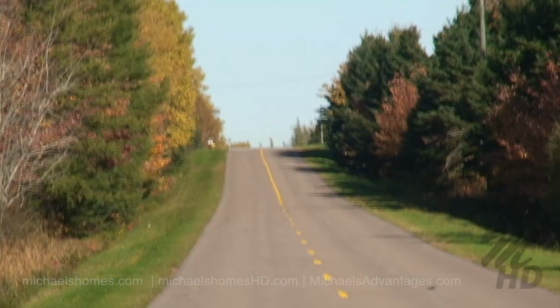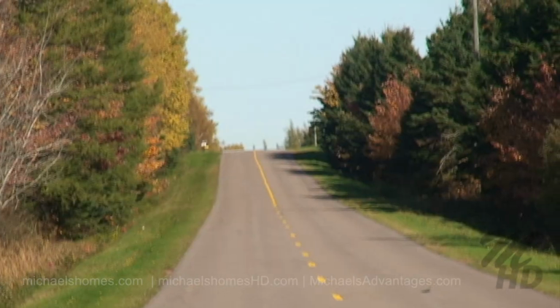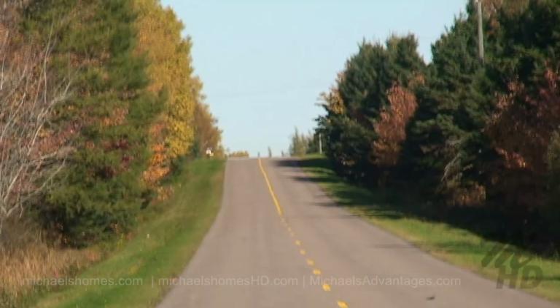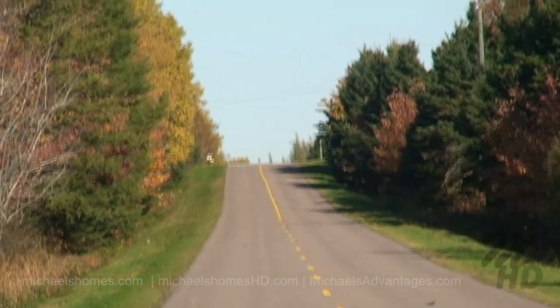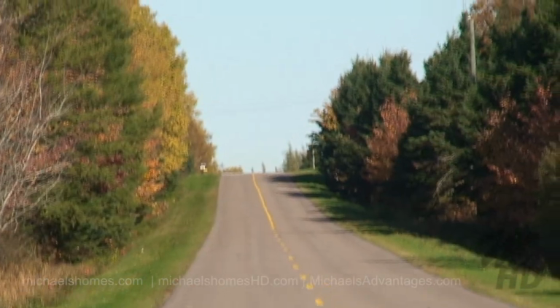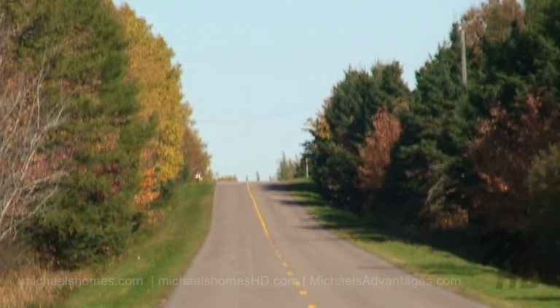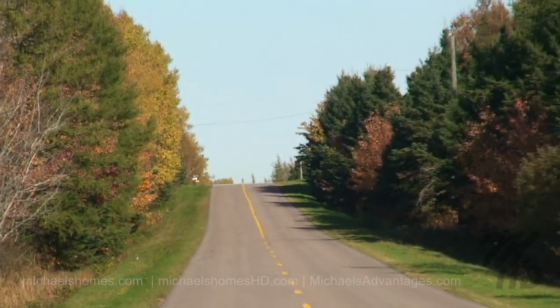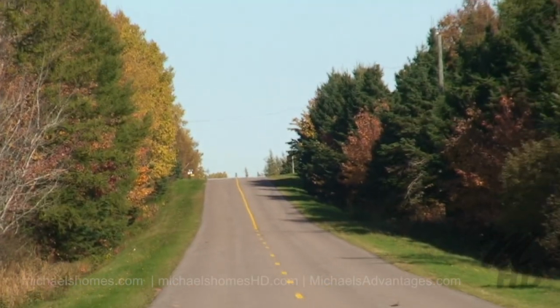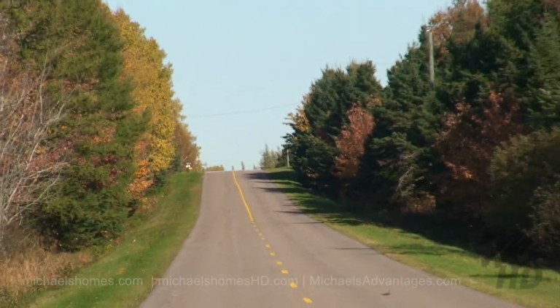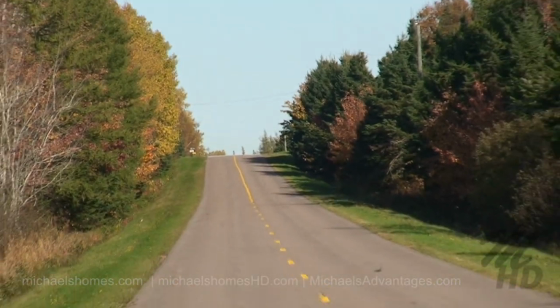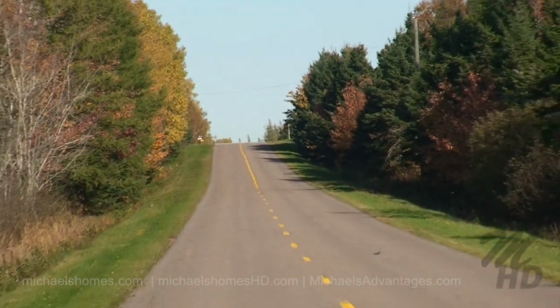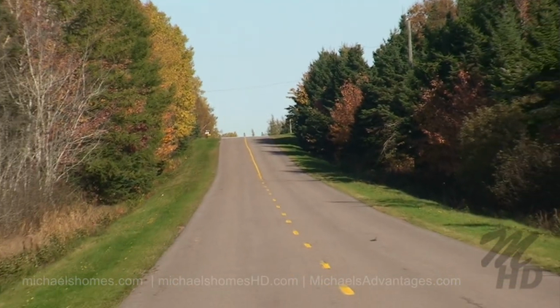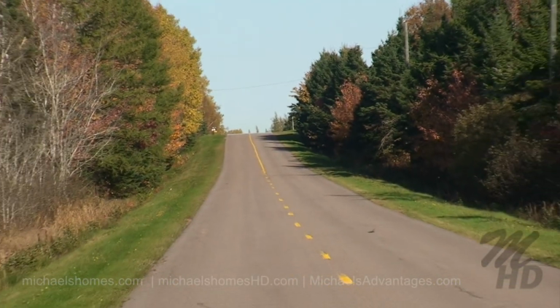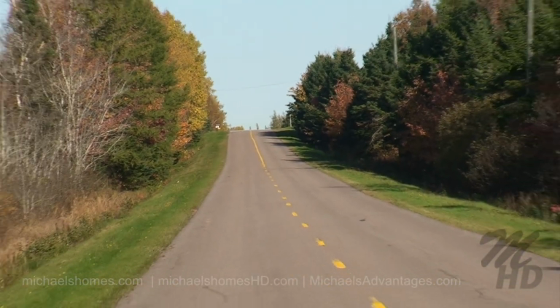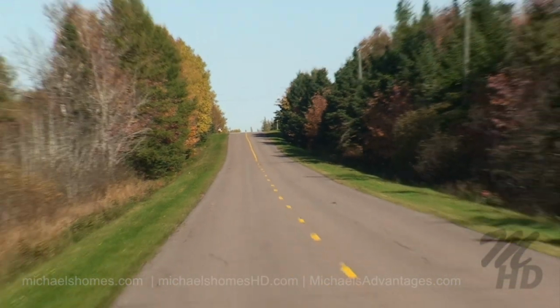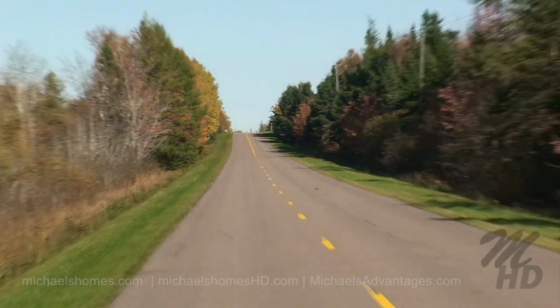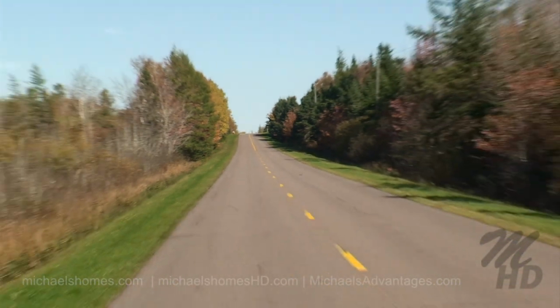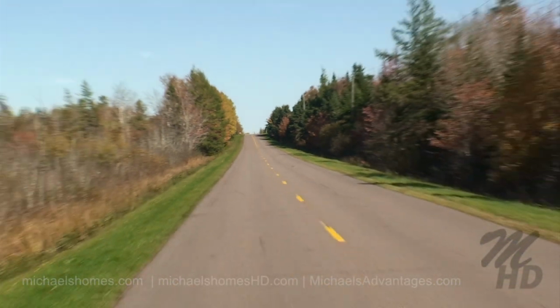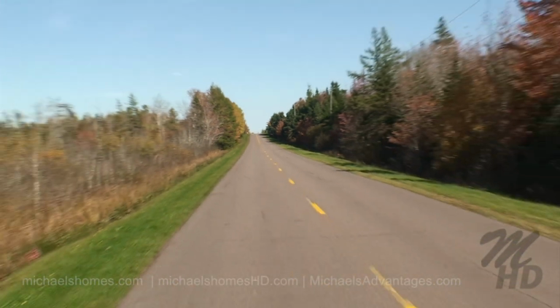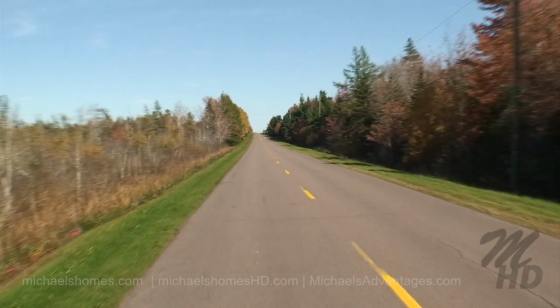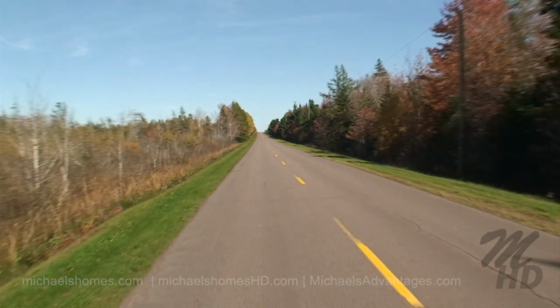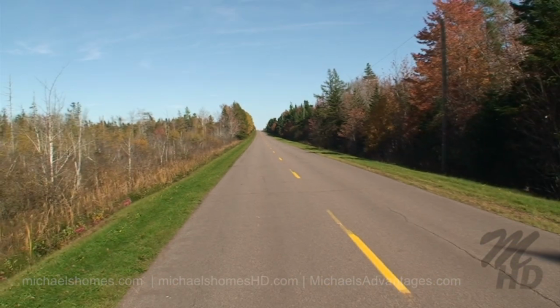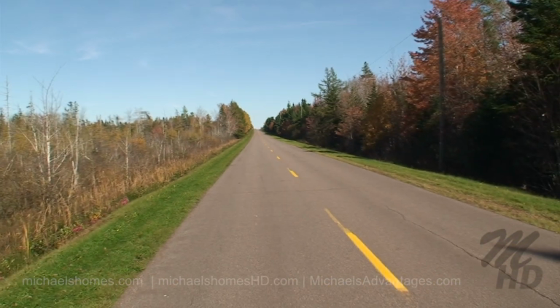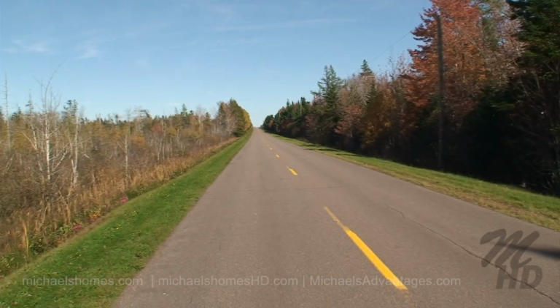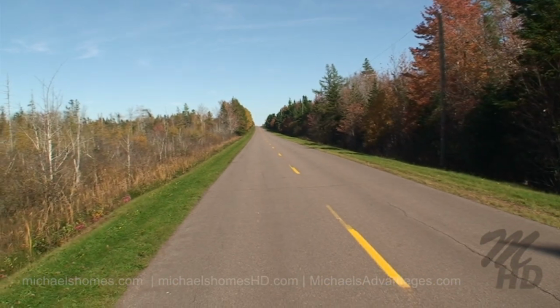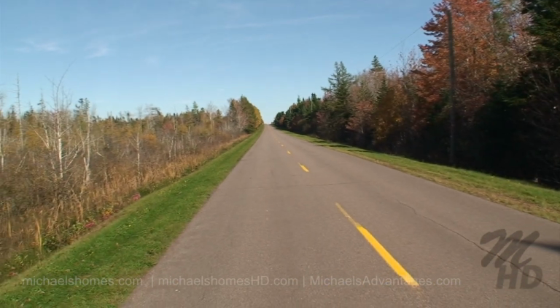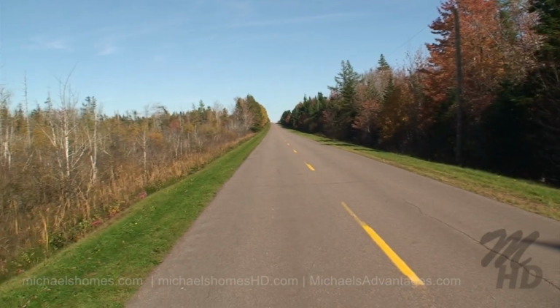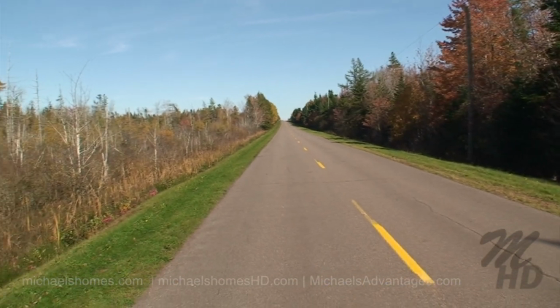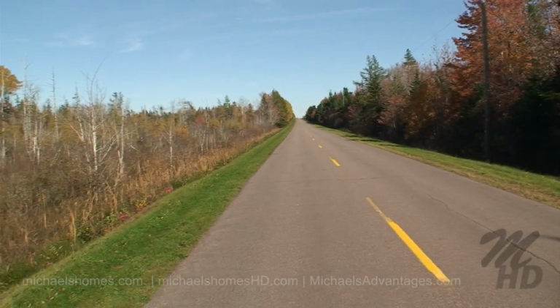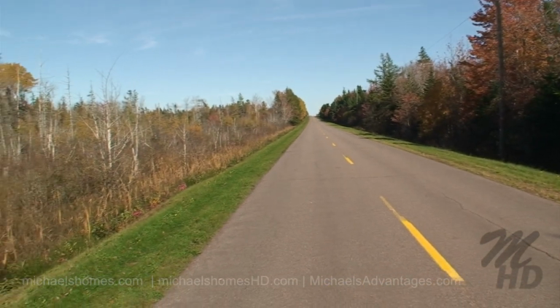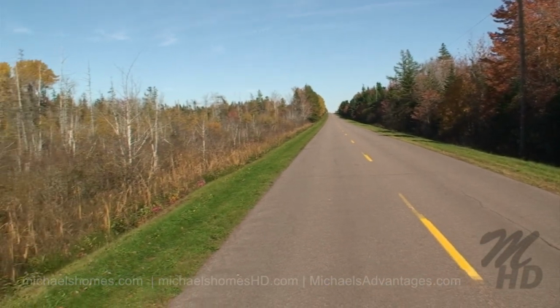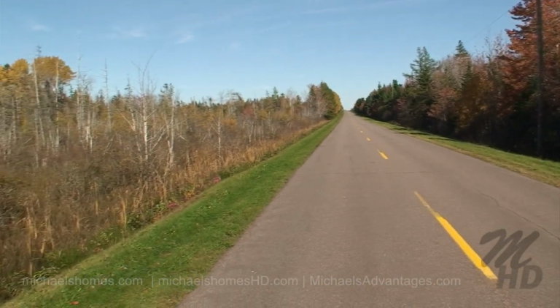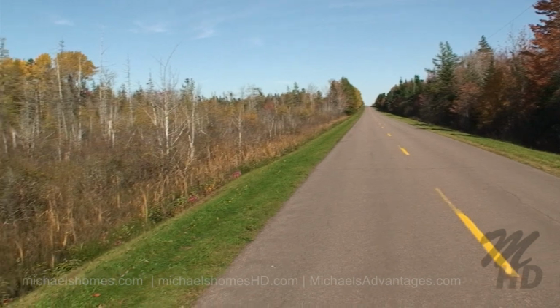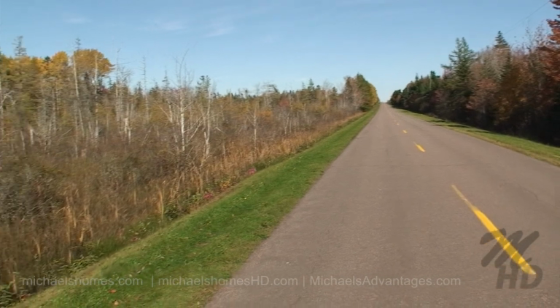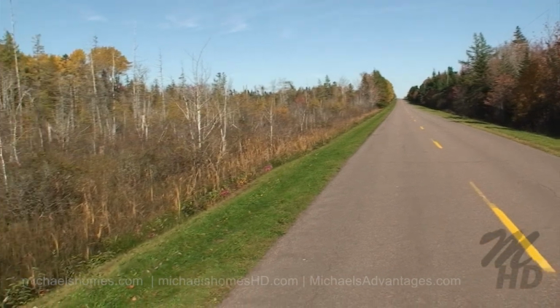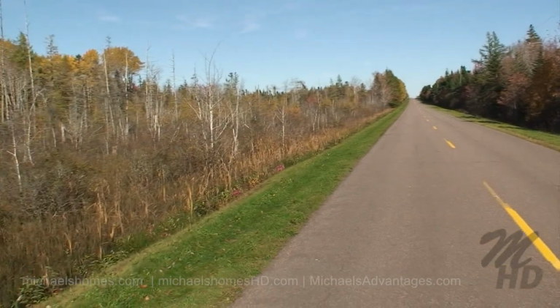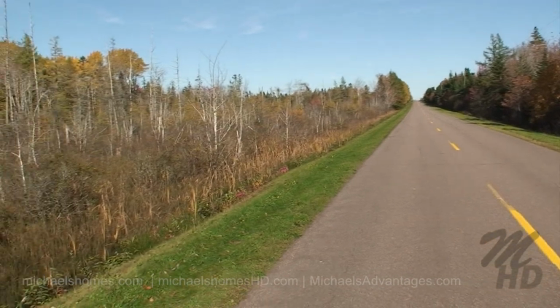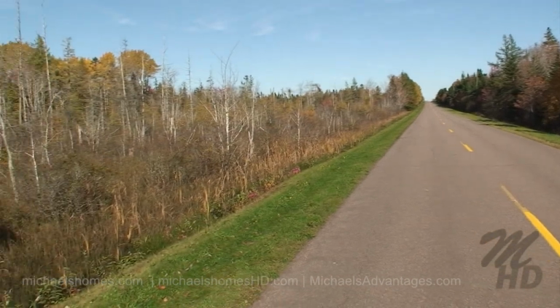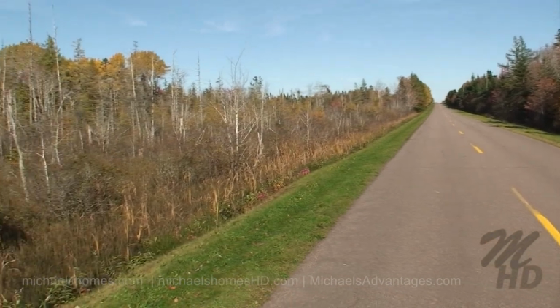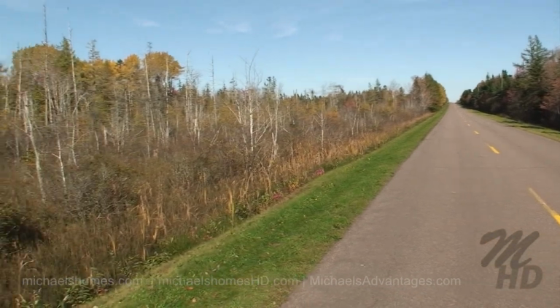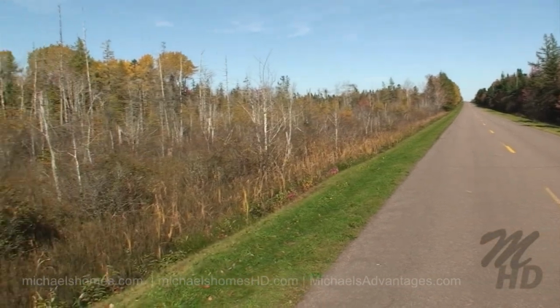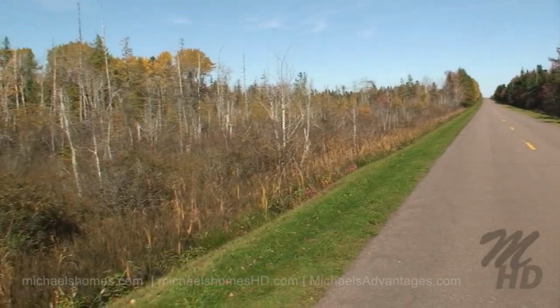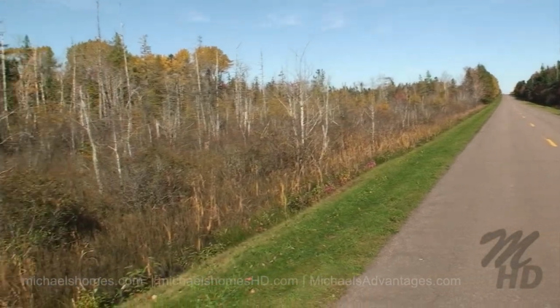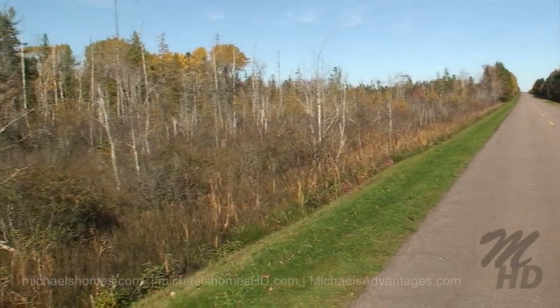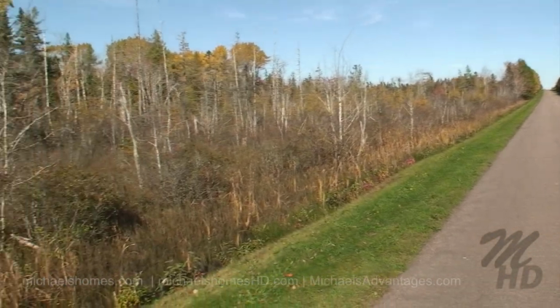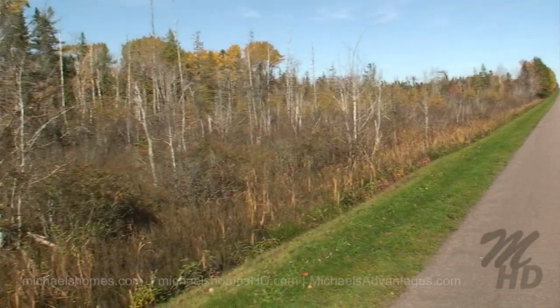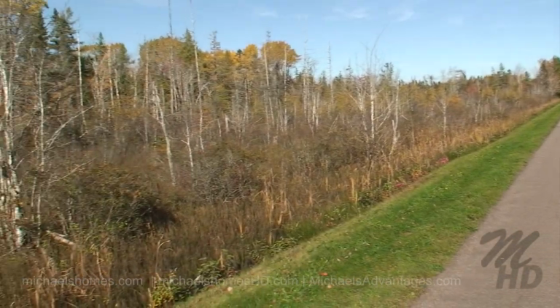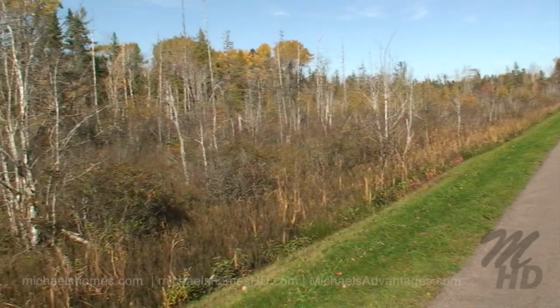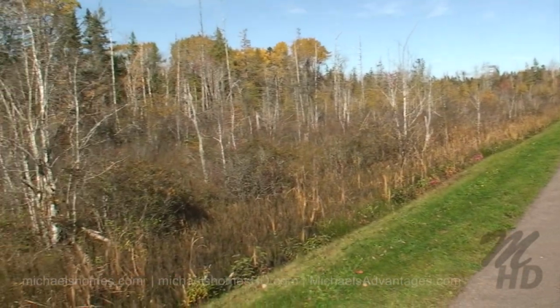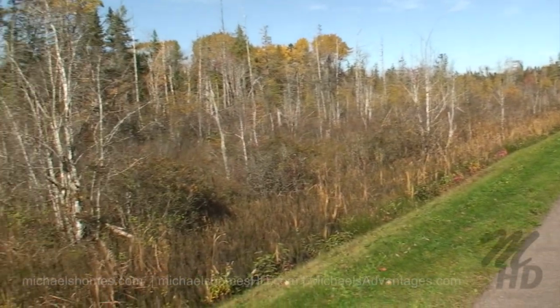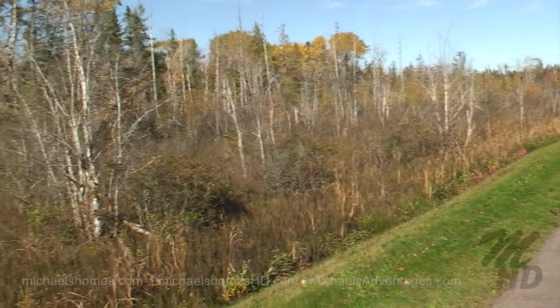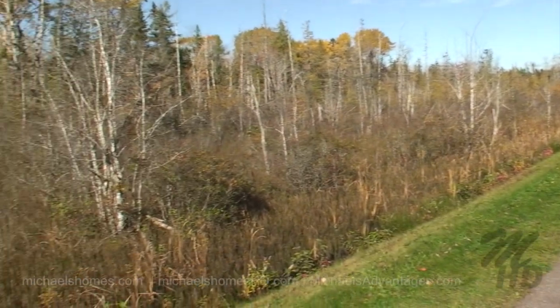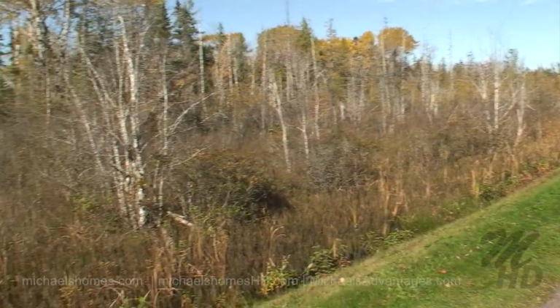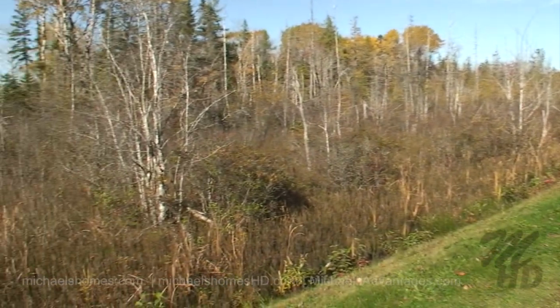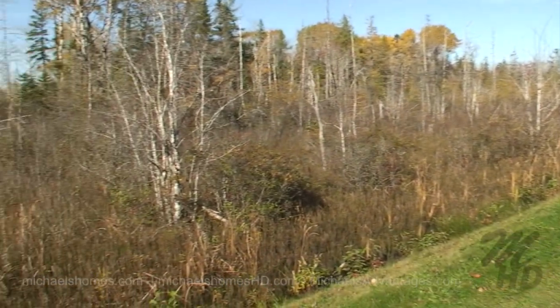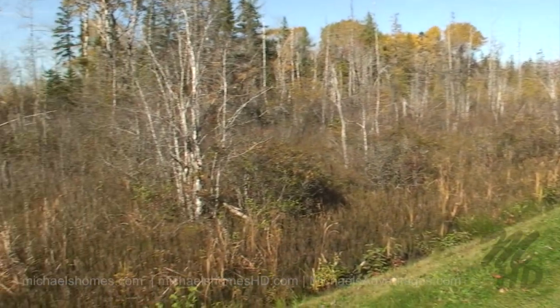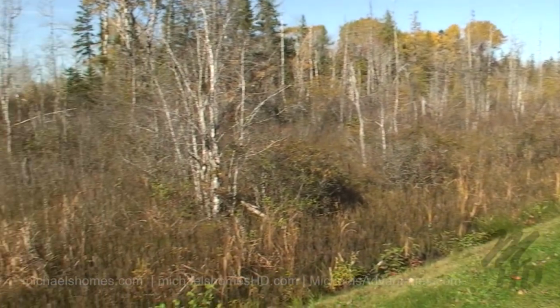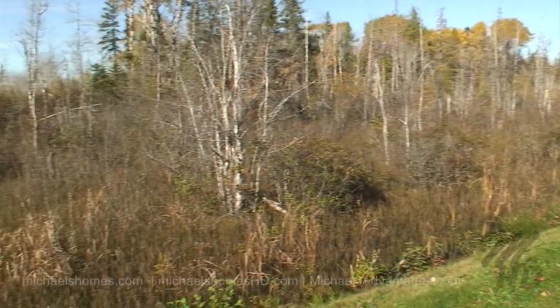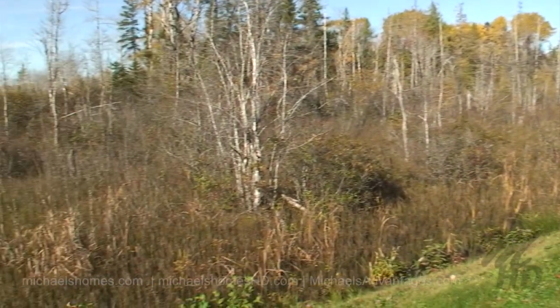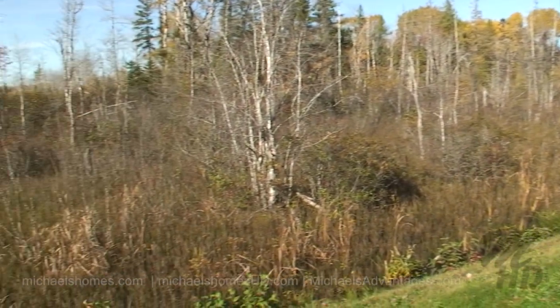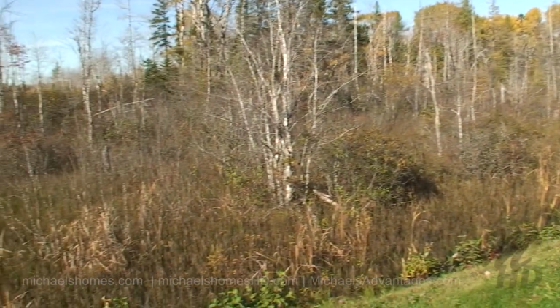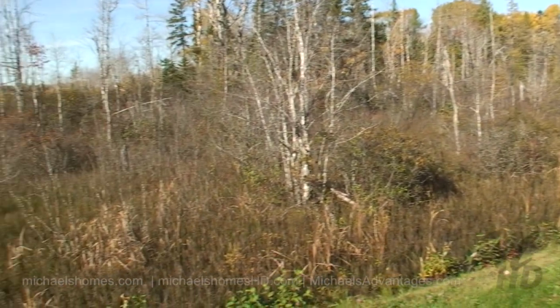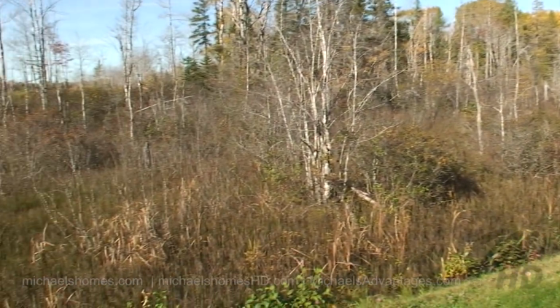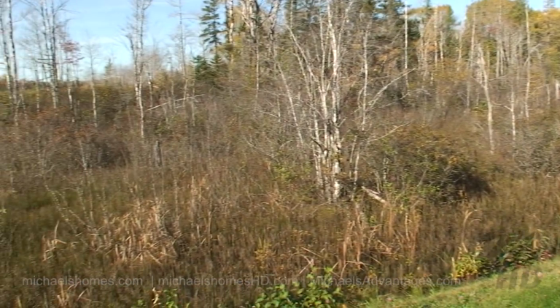This is just up the road. And again, looking to our left to the subject parcel.